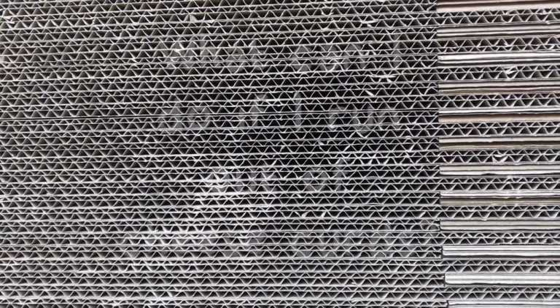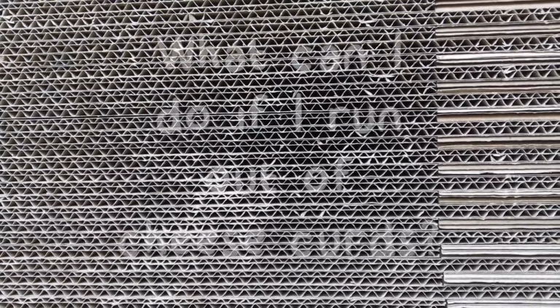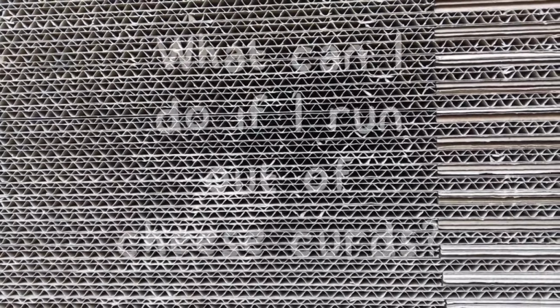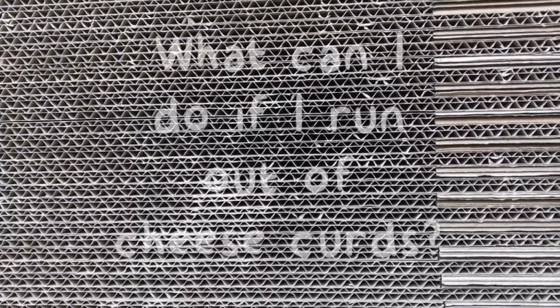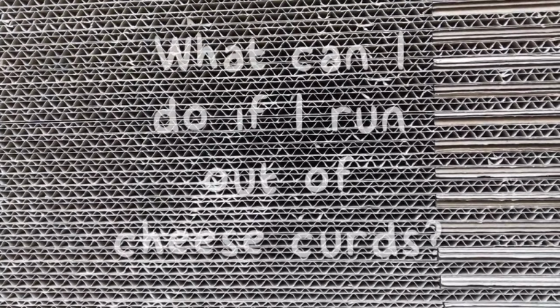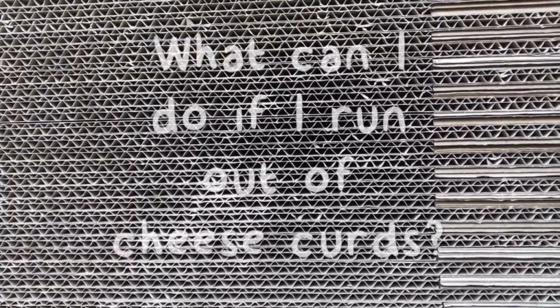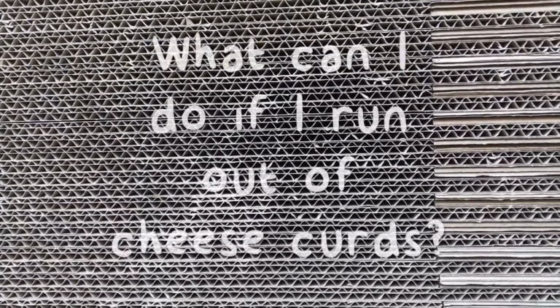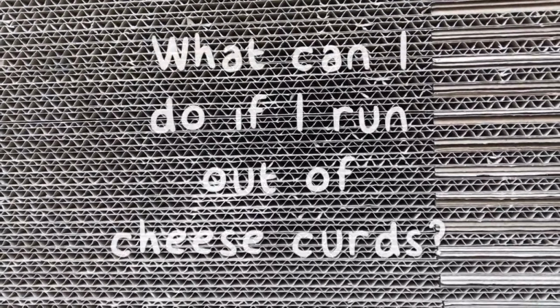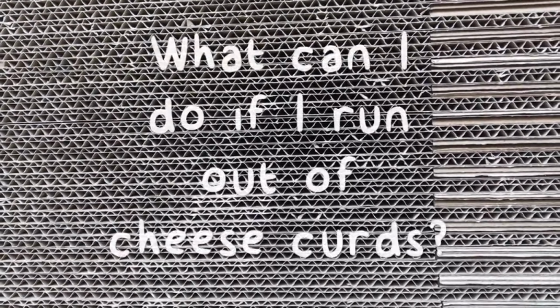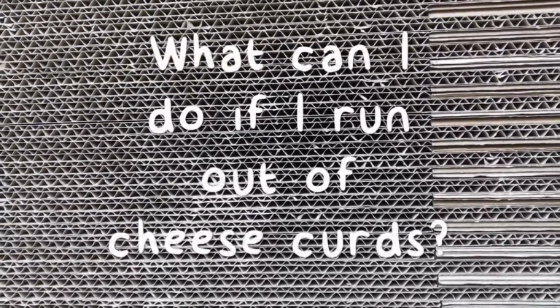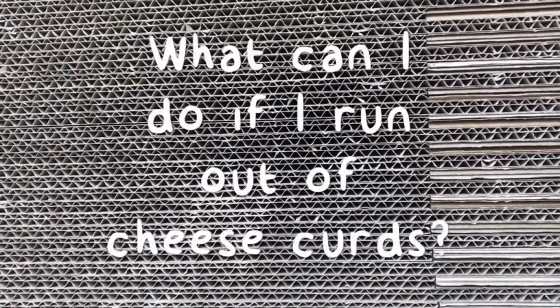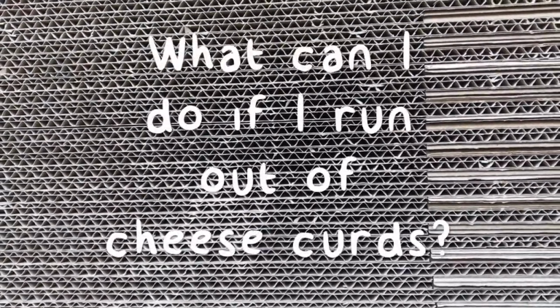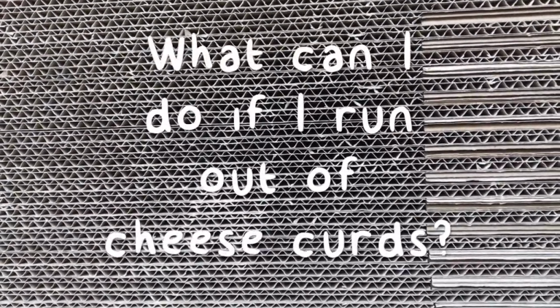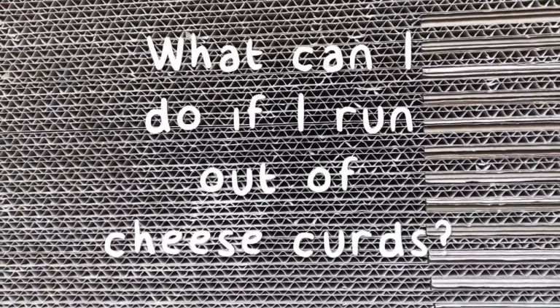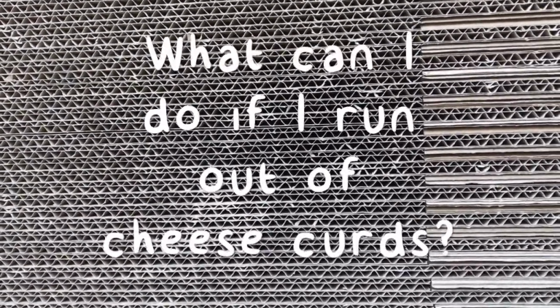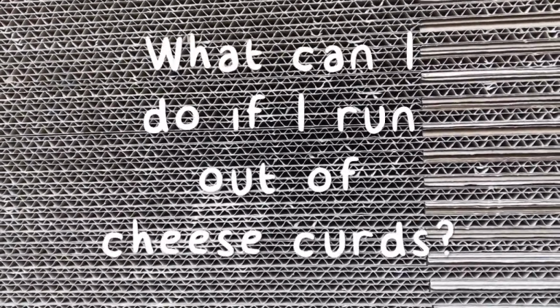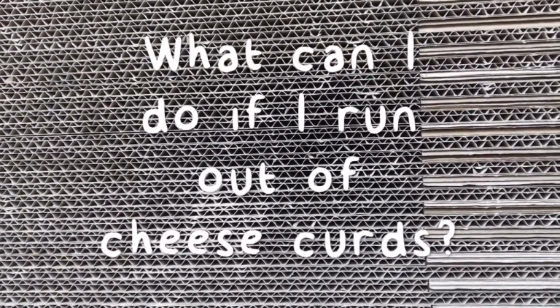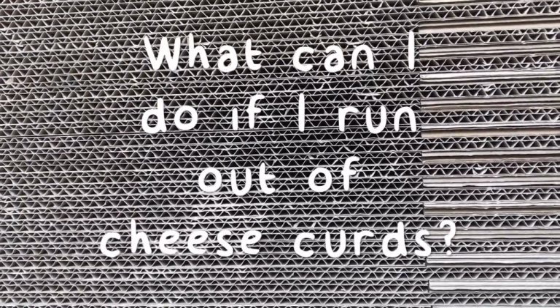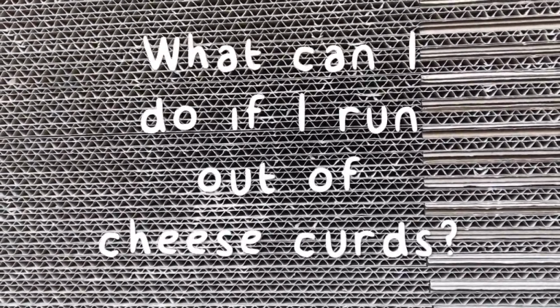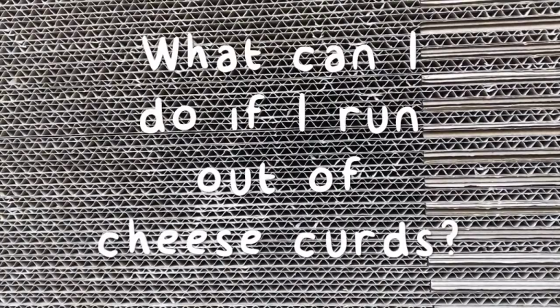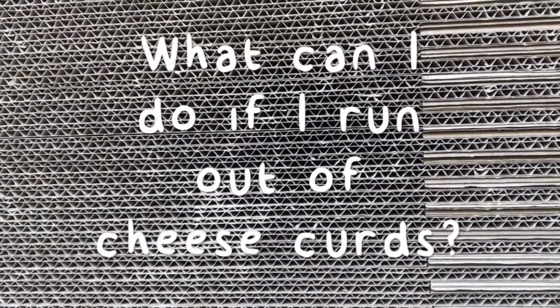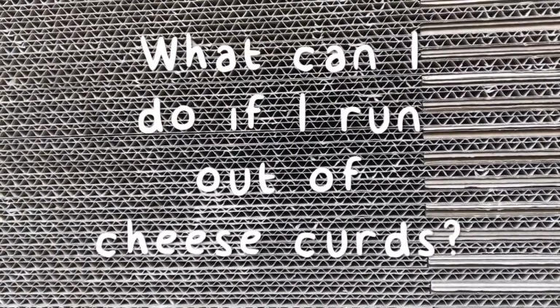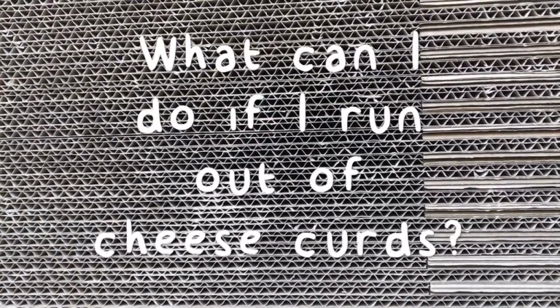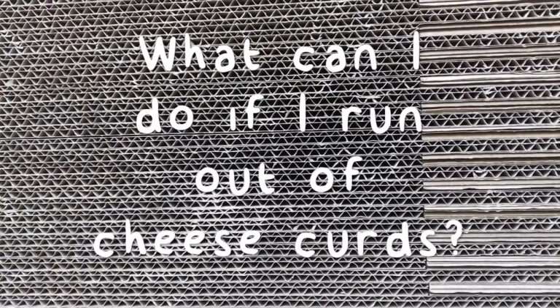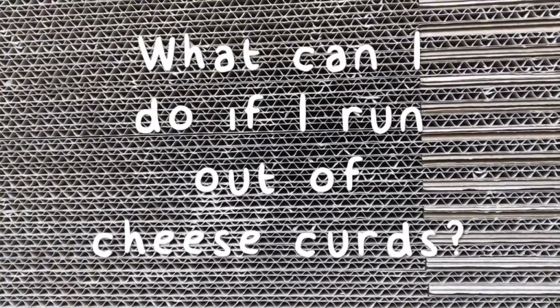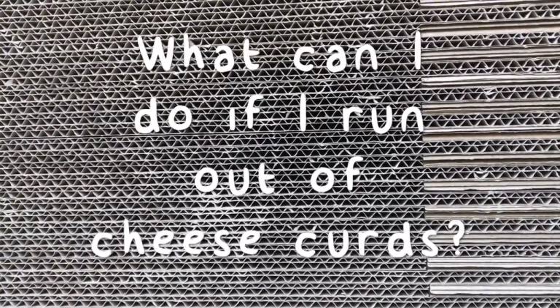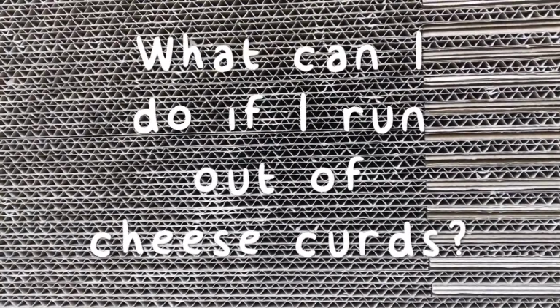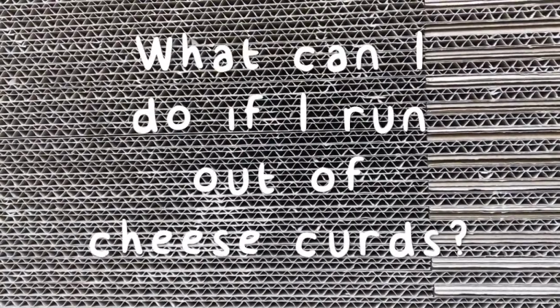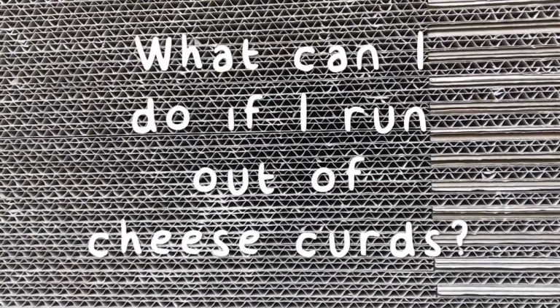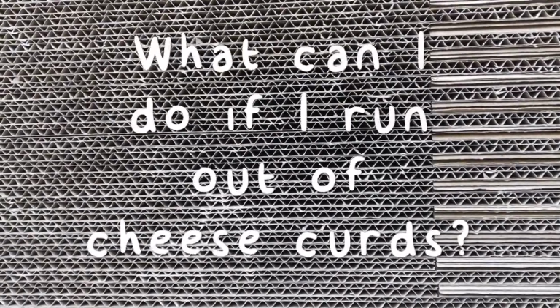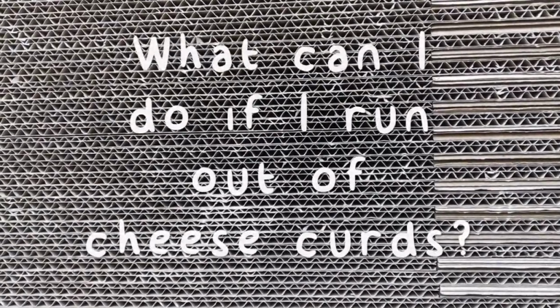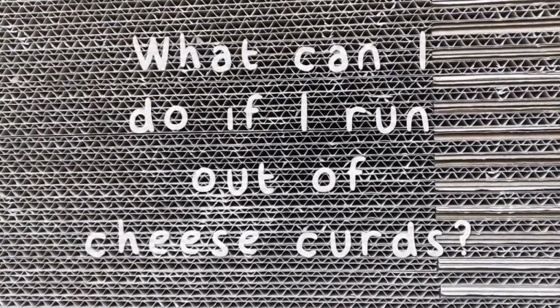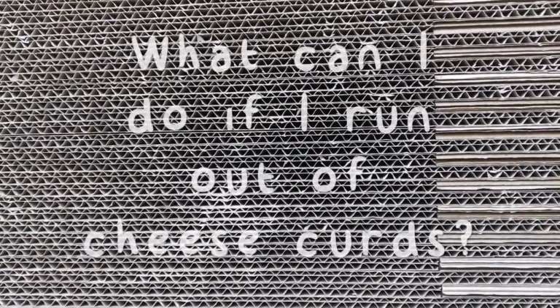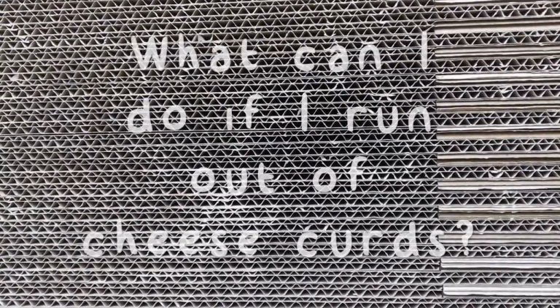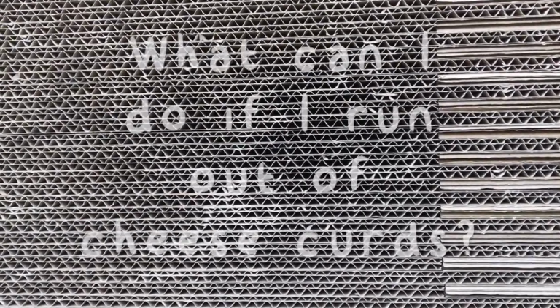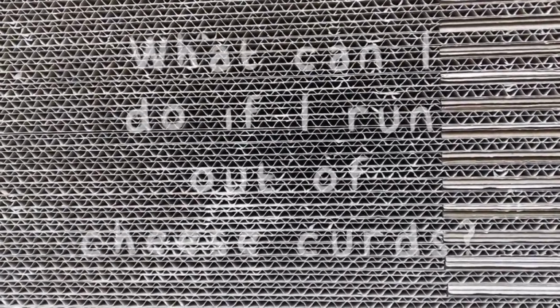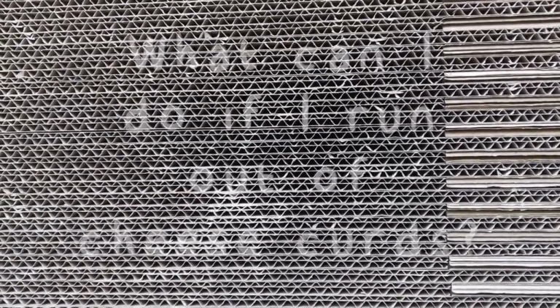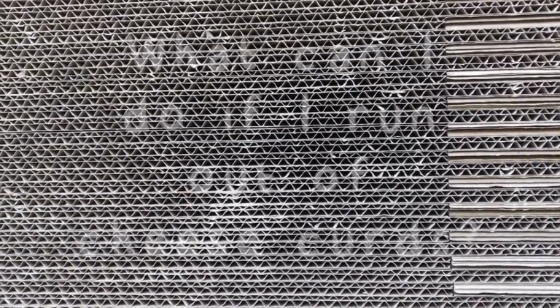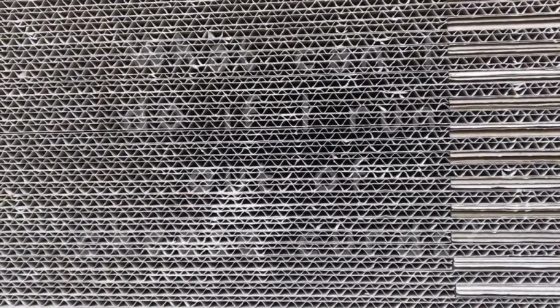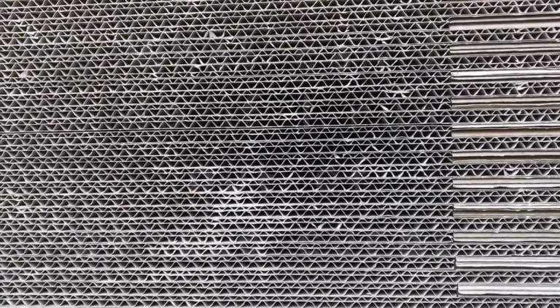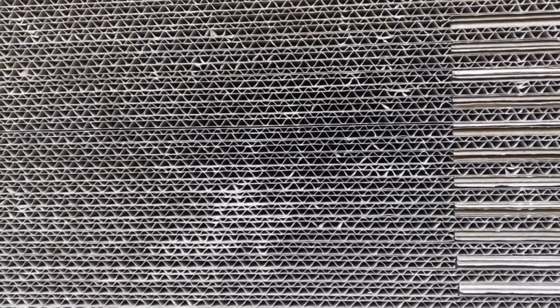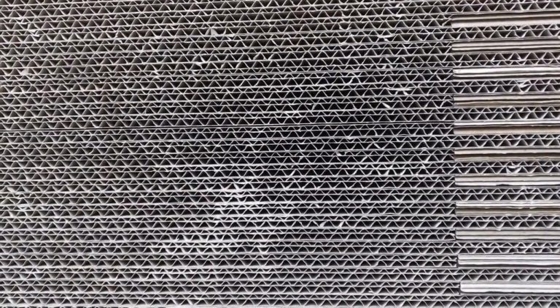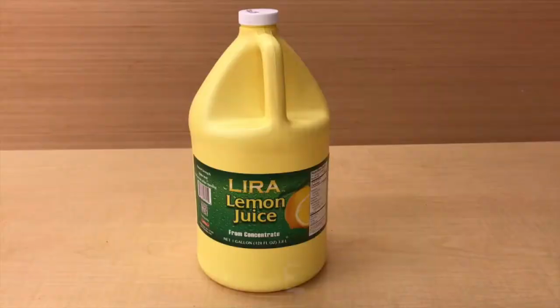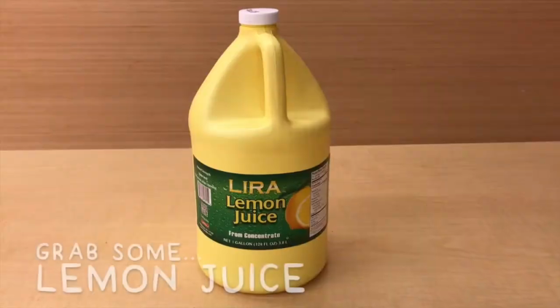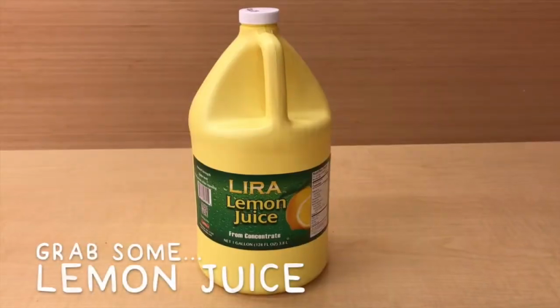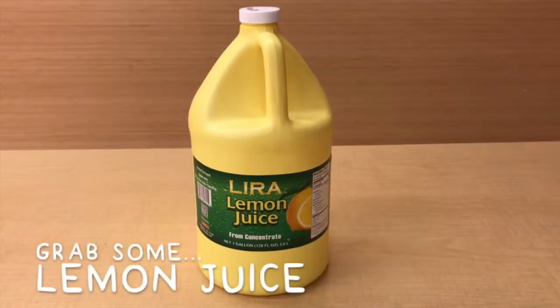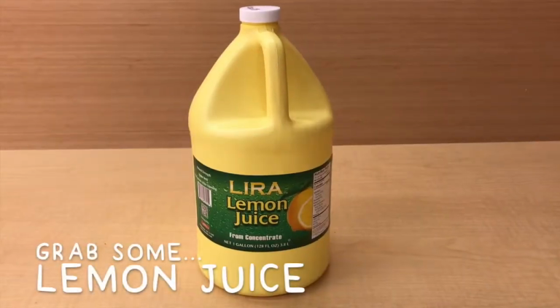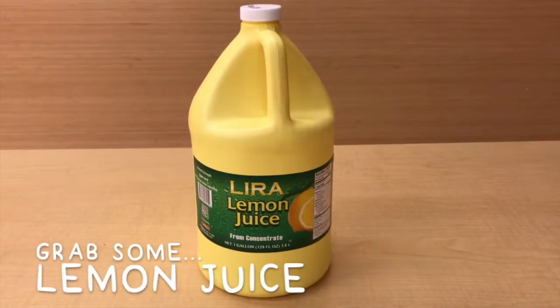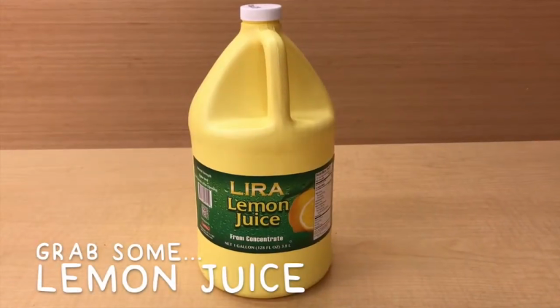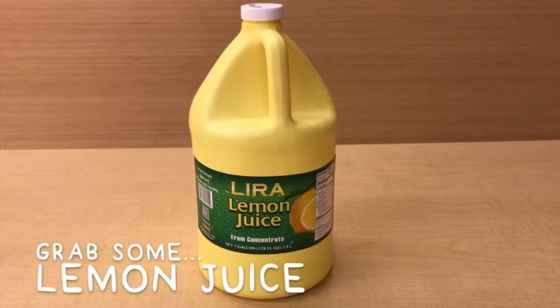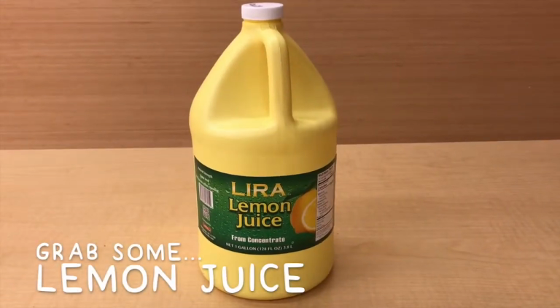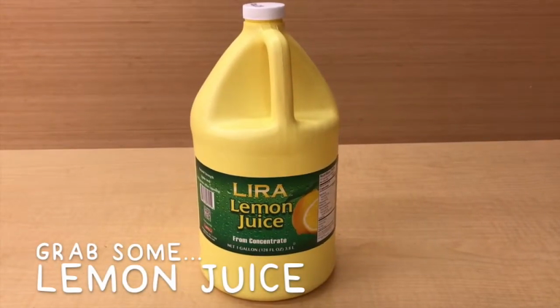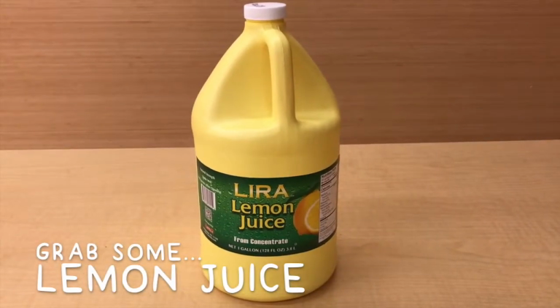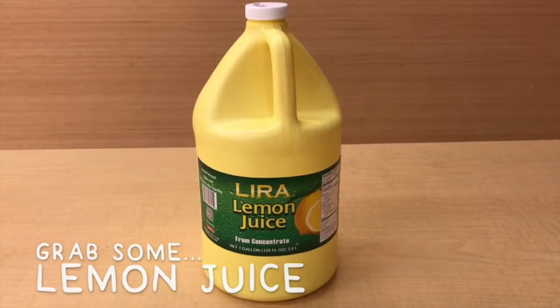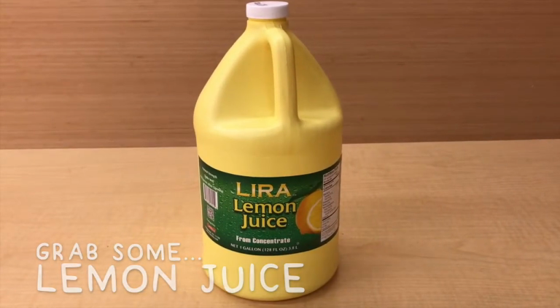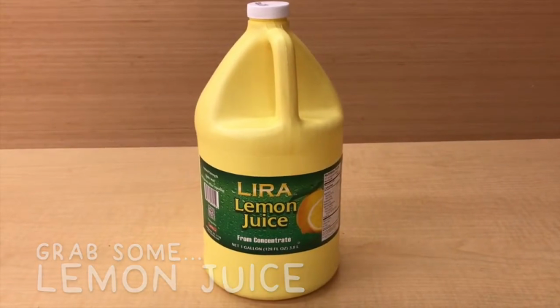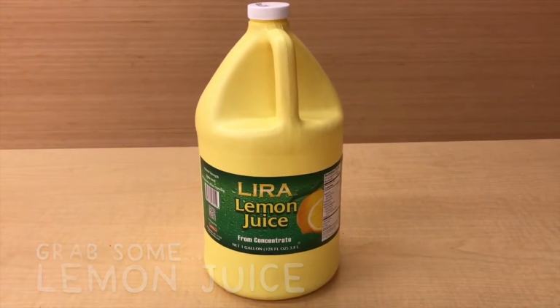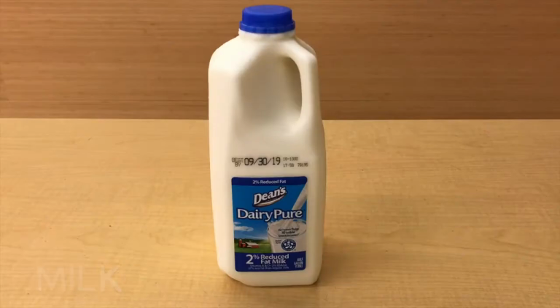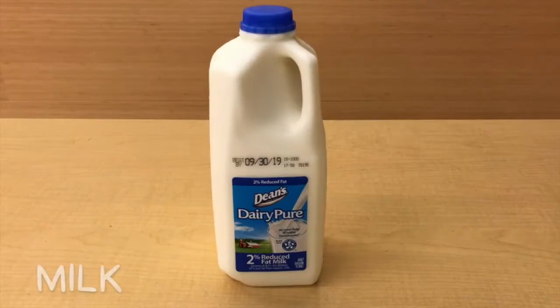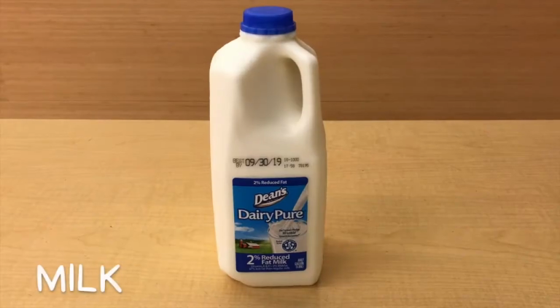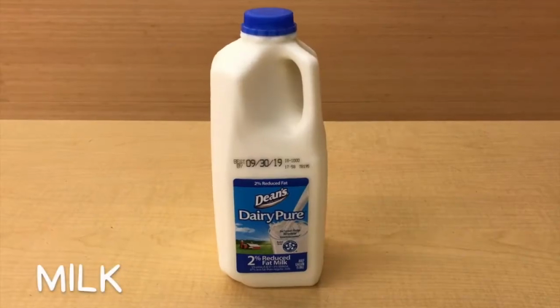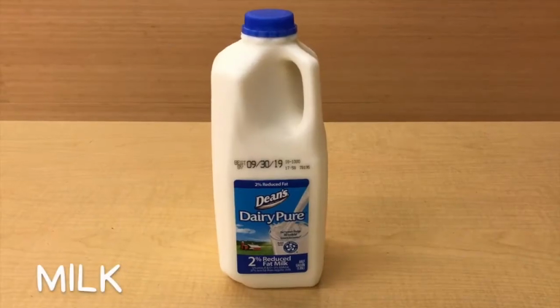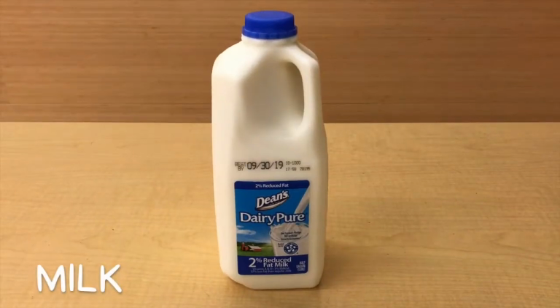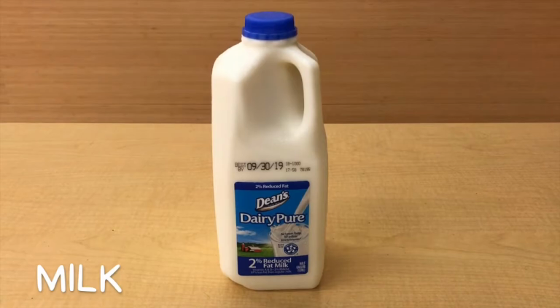What can I do when I run out of cheese curds? Gotta get my cheese! First, squeeze a lemon. Then, find some milk.